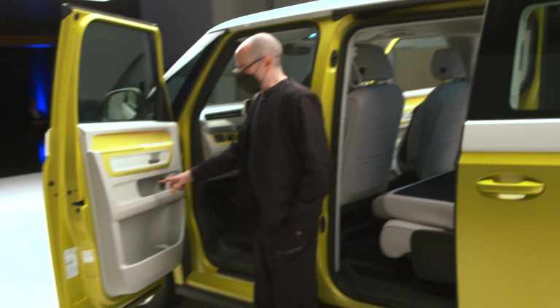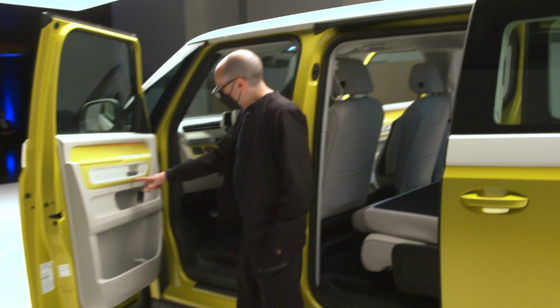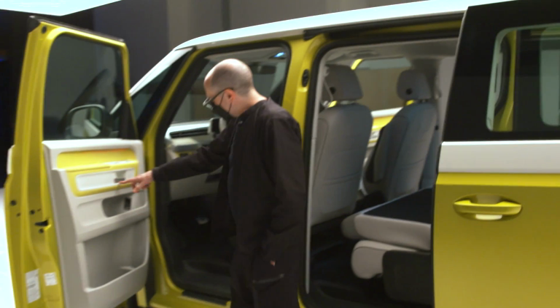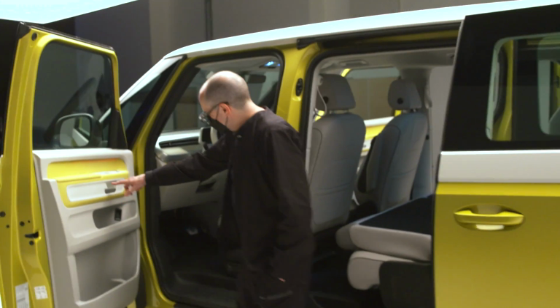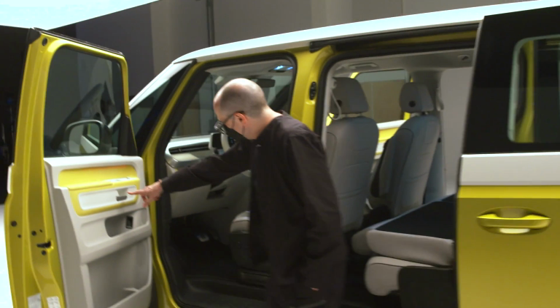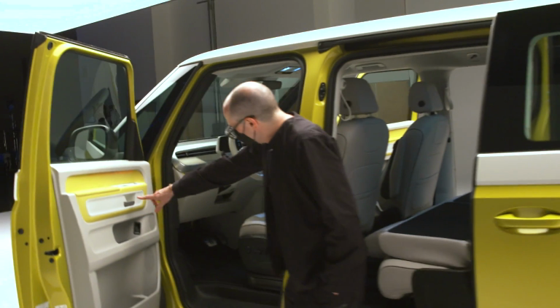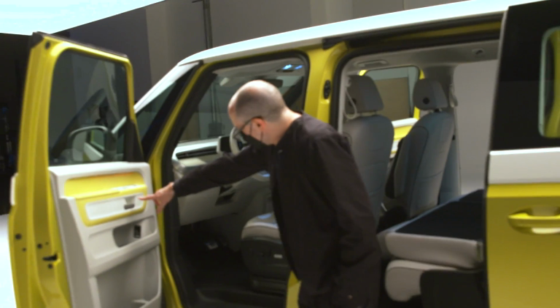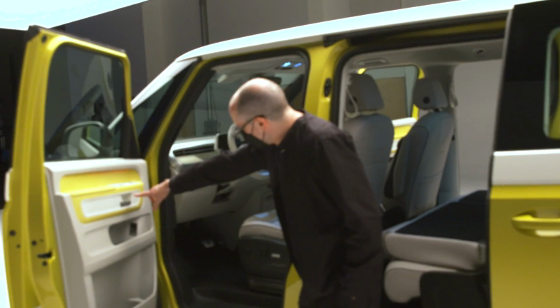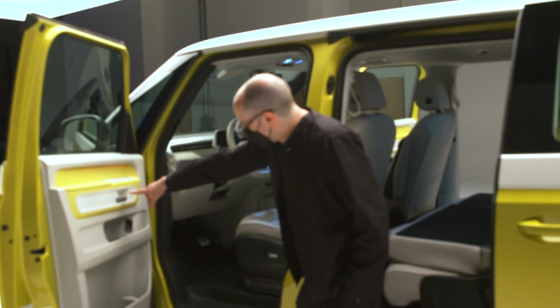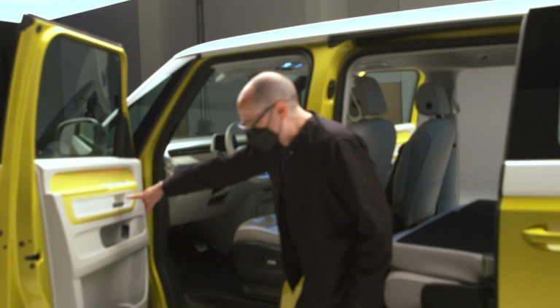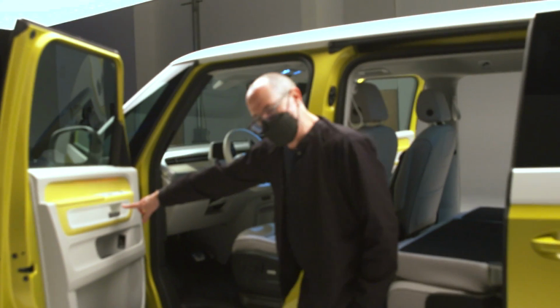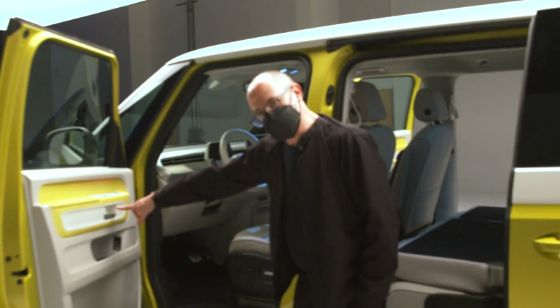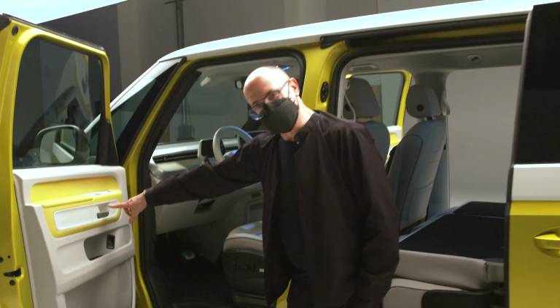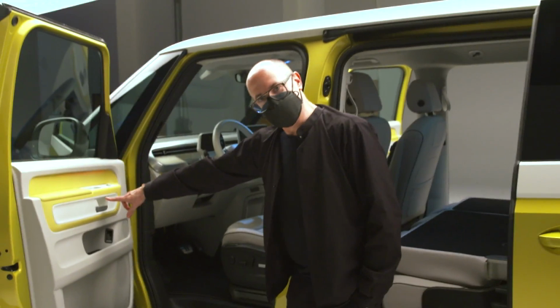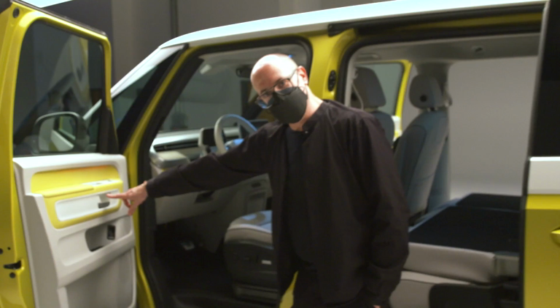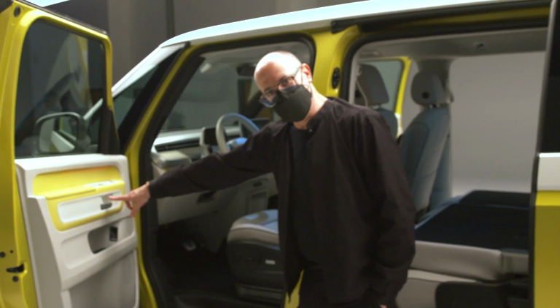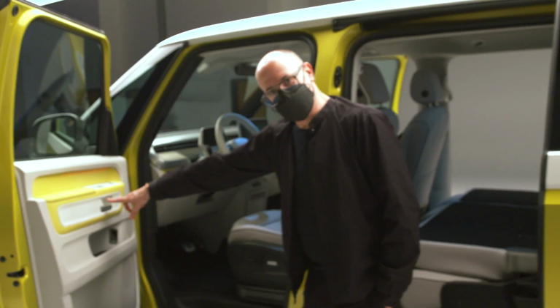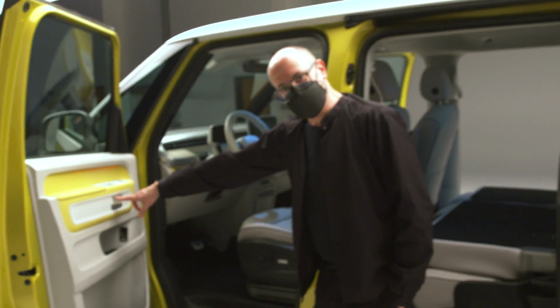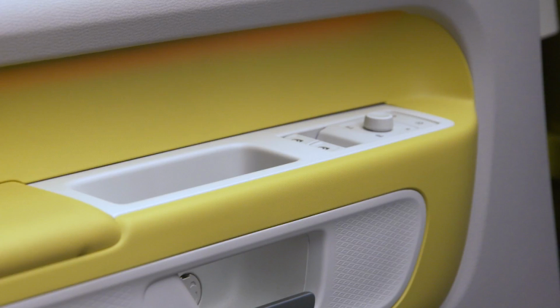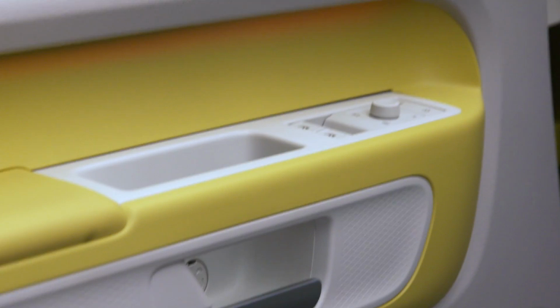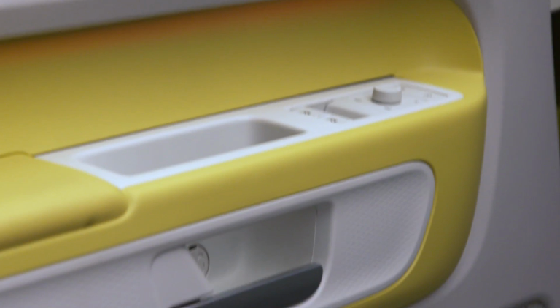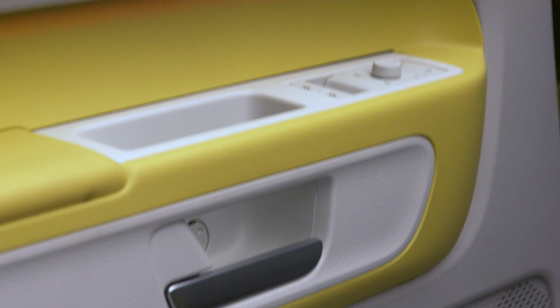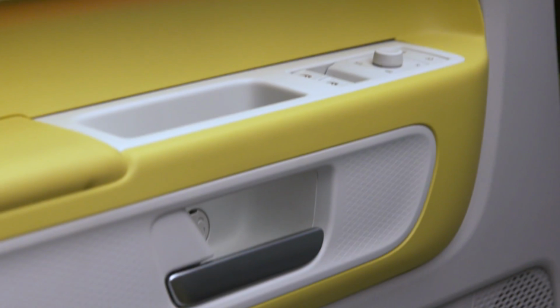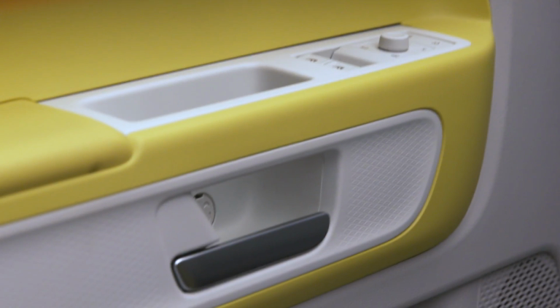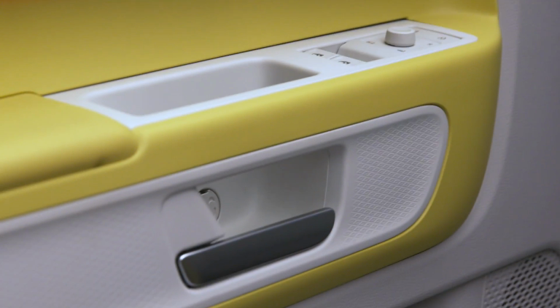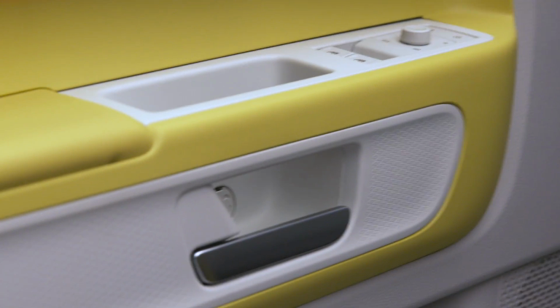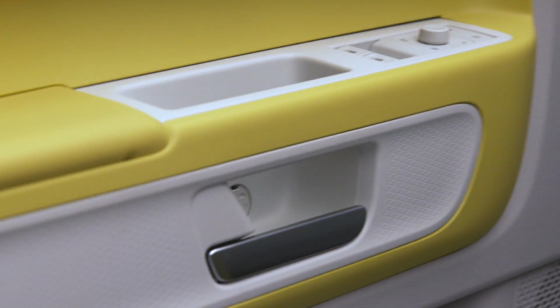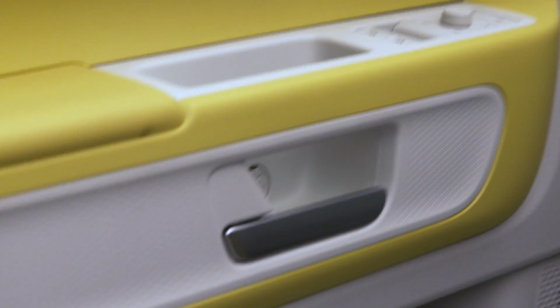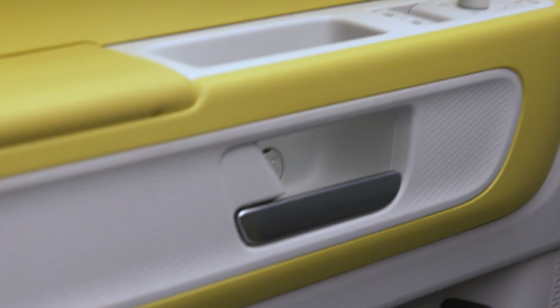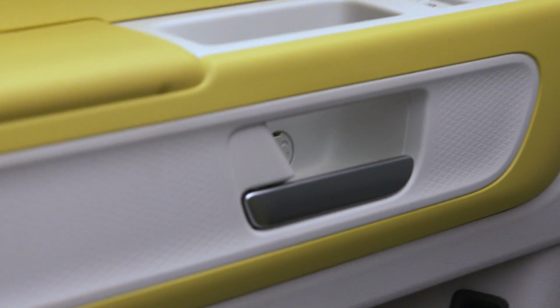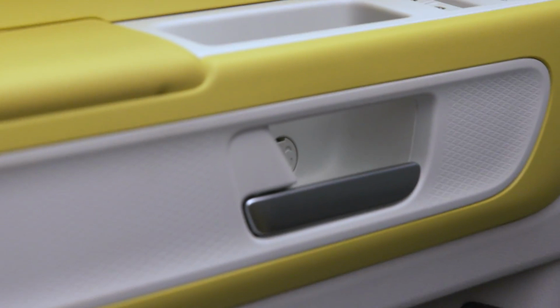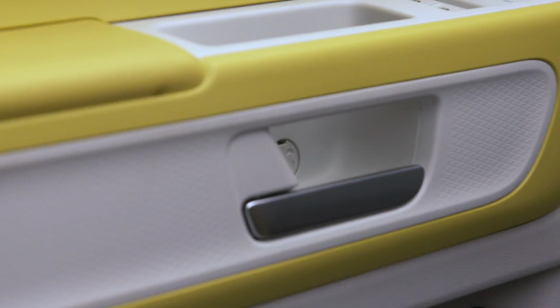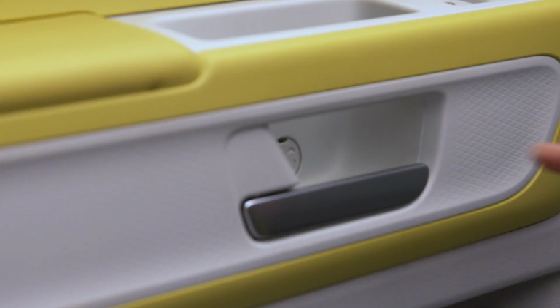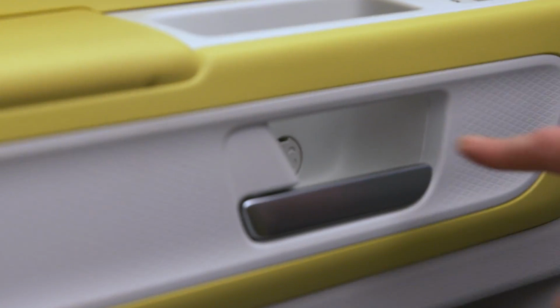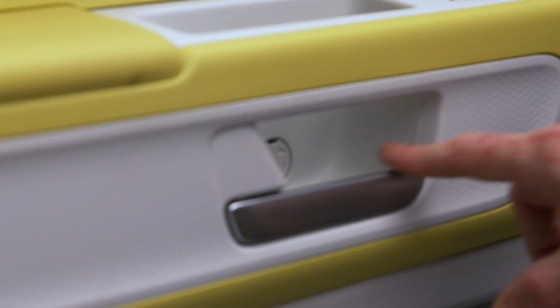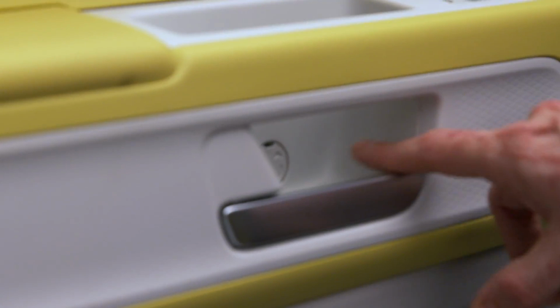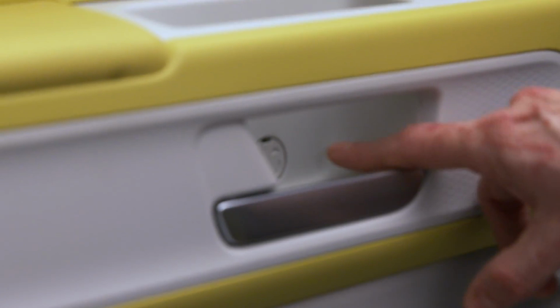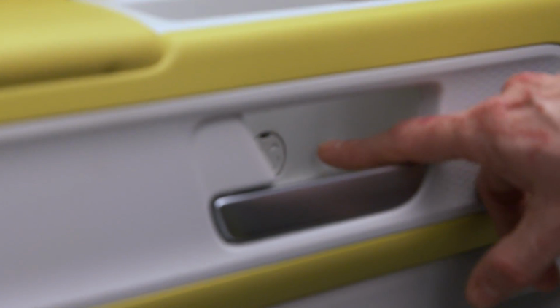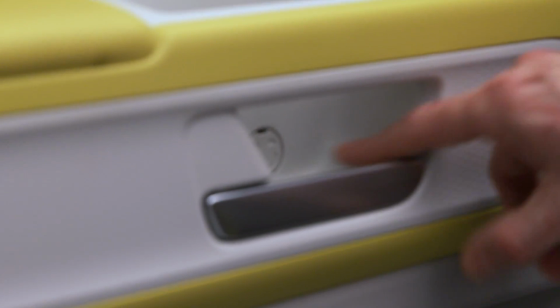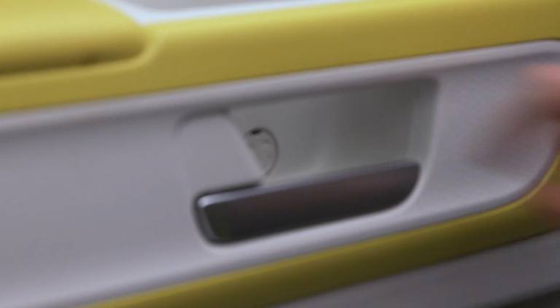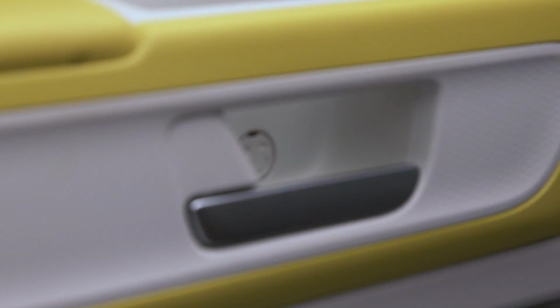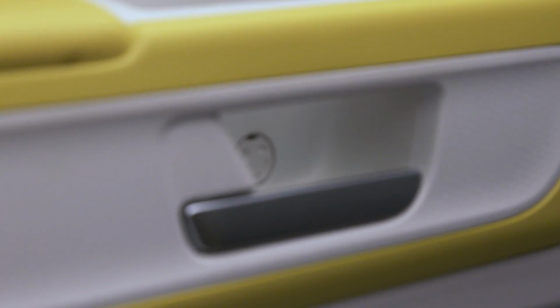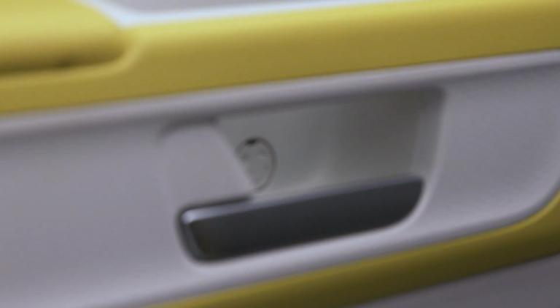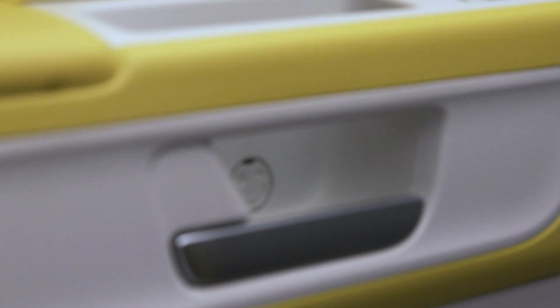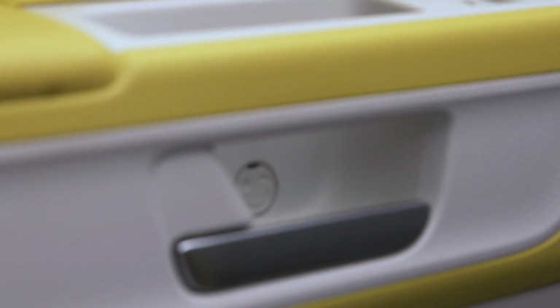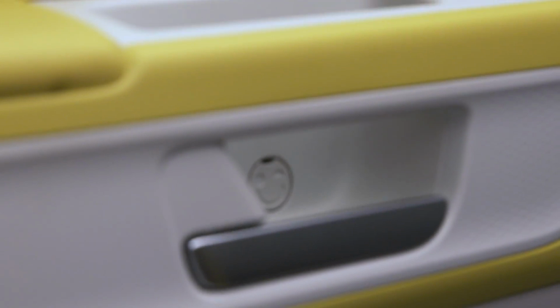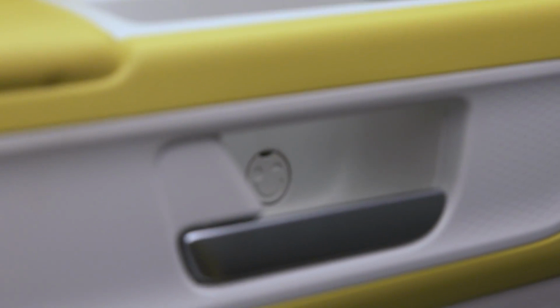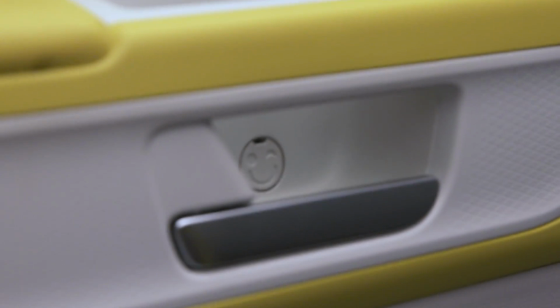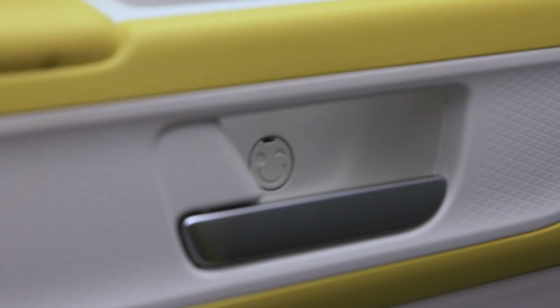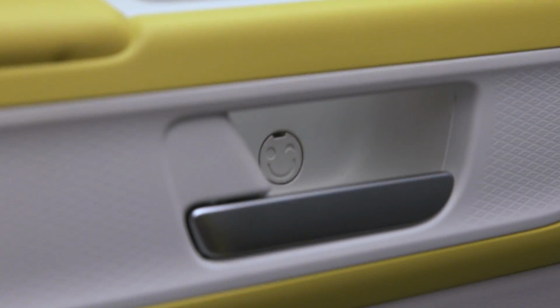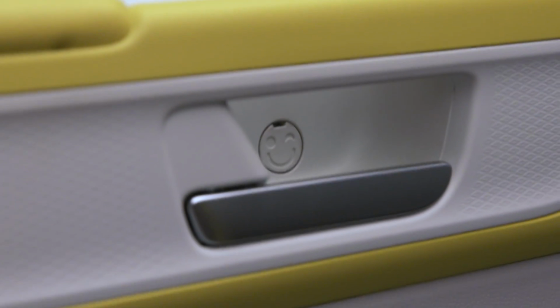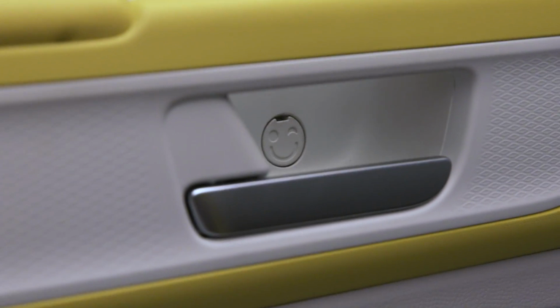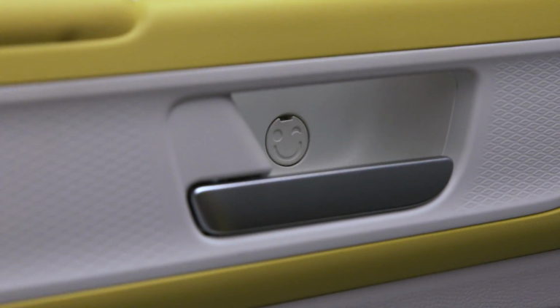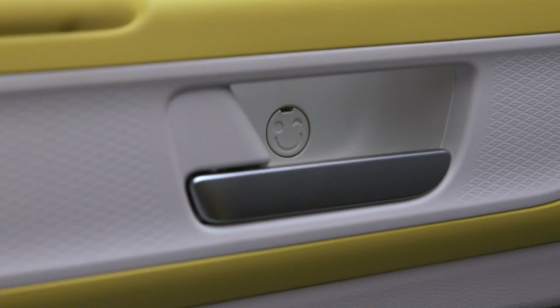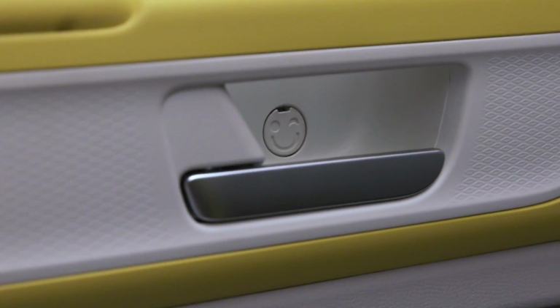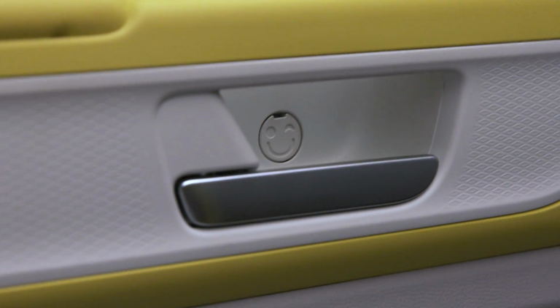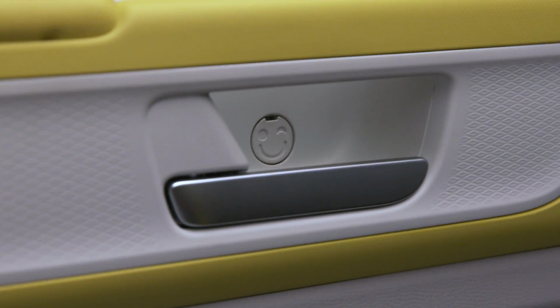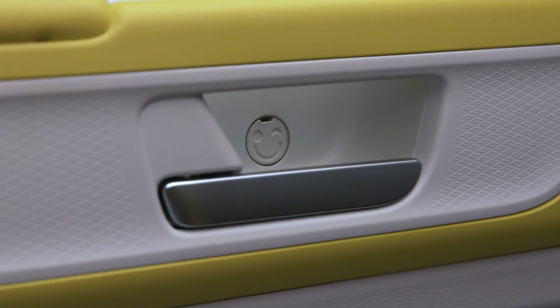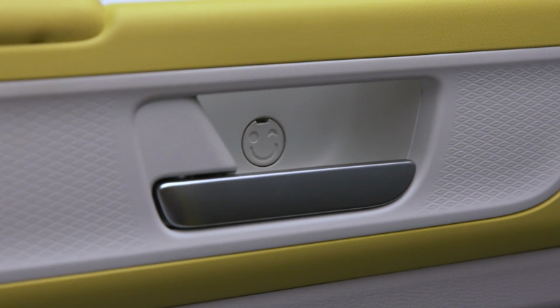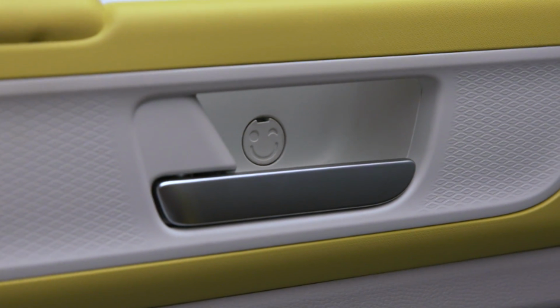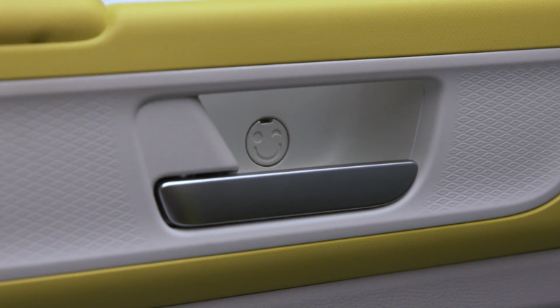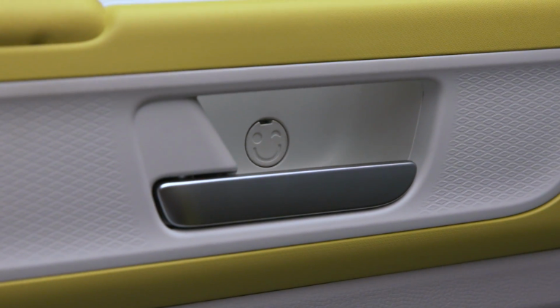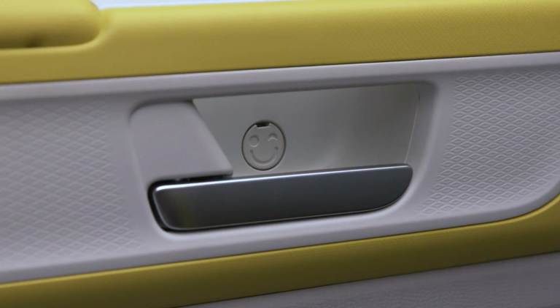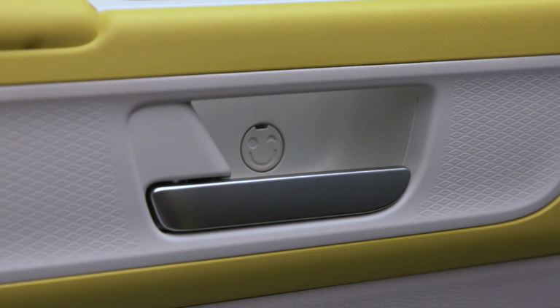On this door fastener here, there's a little smiley face that they put in — it's winking at you. And they say Germans don't have a sense of humour.